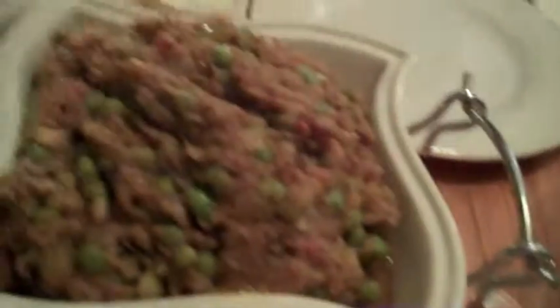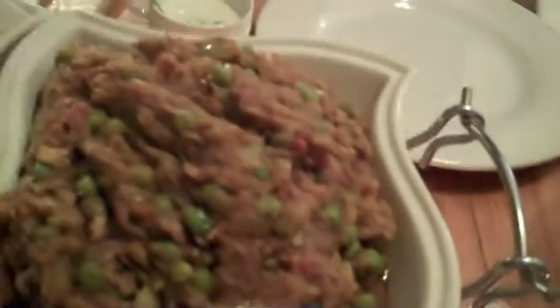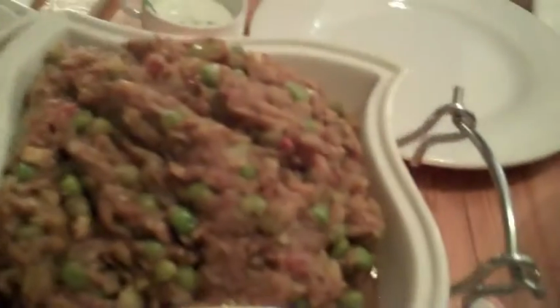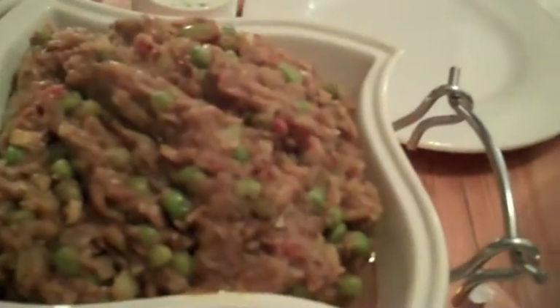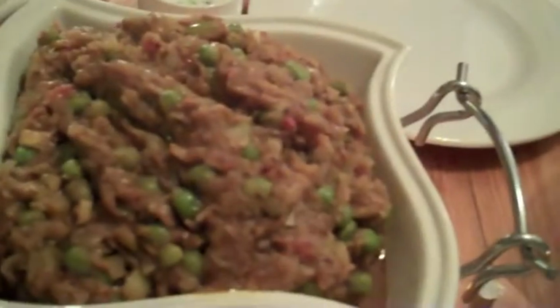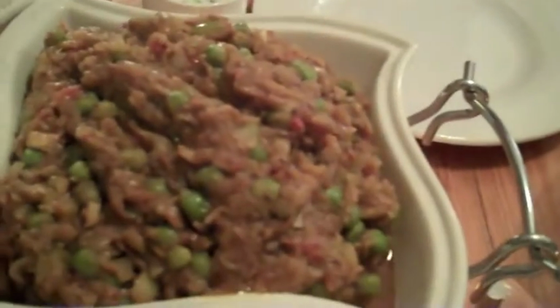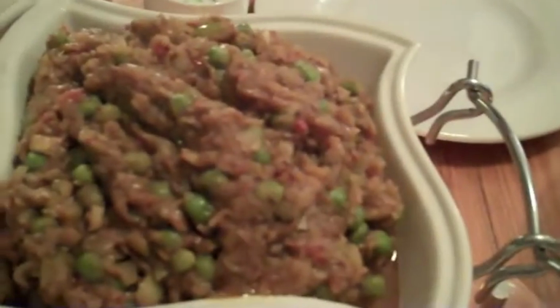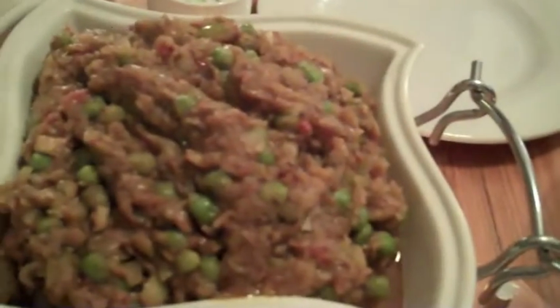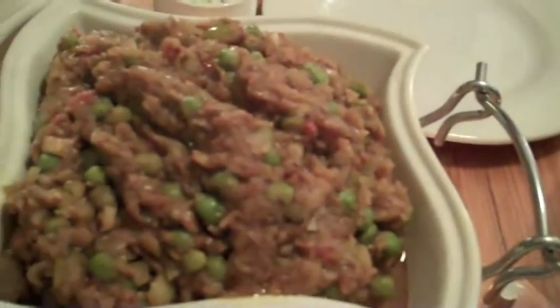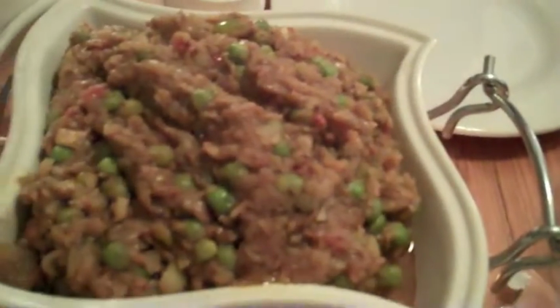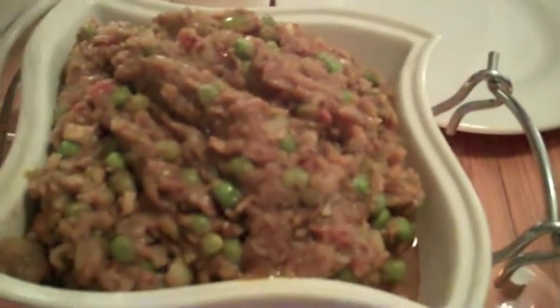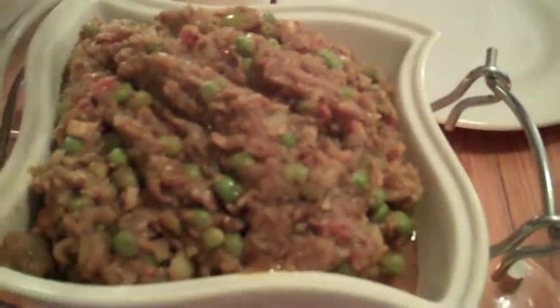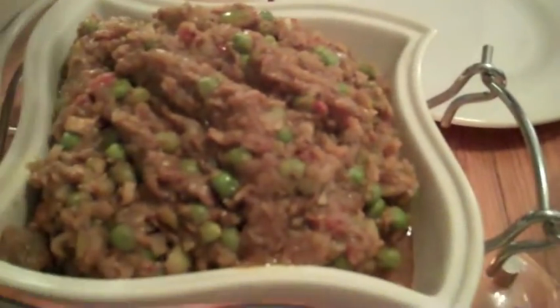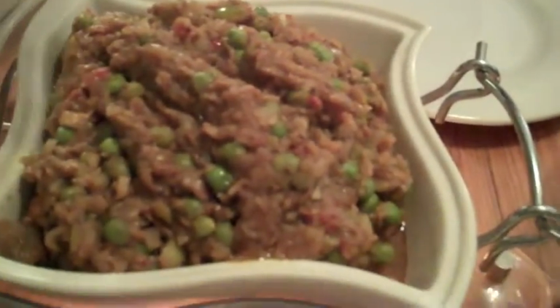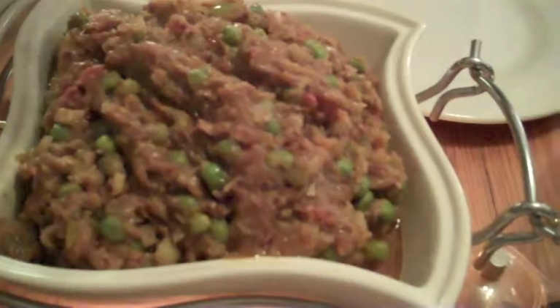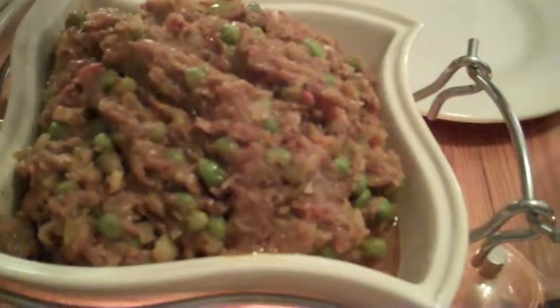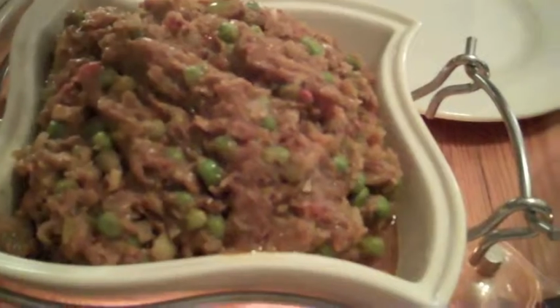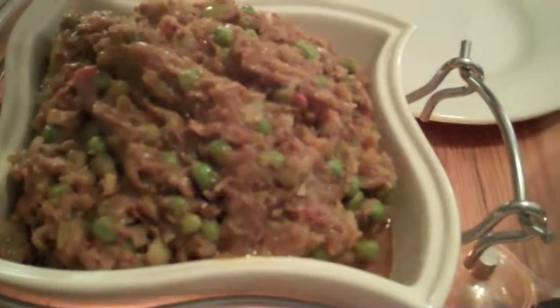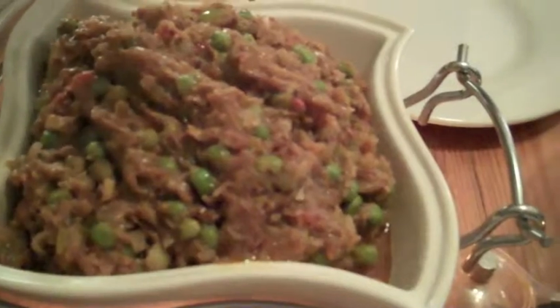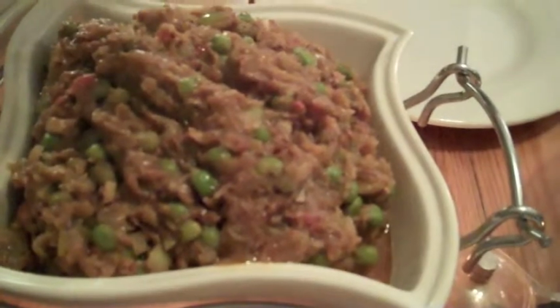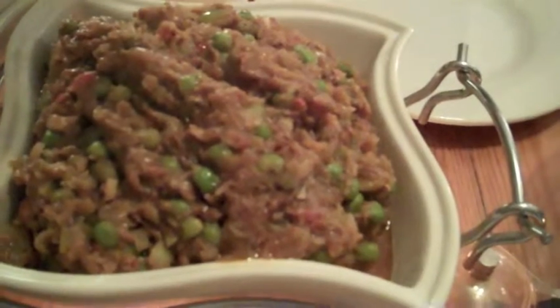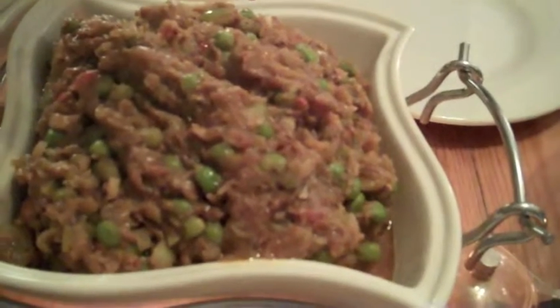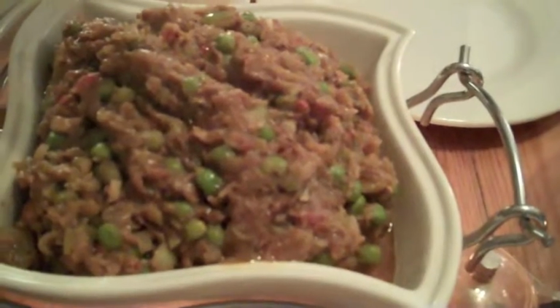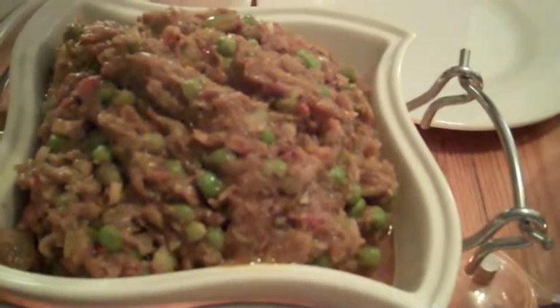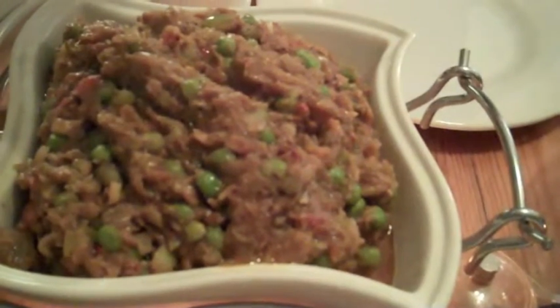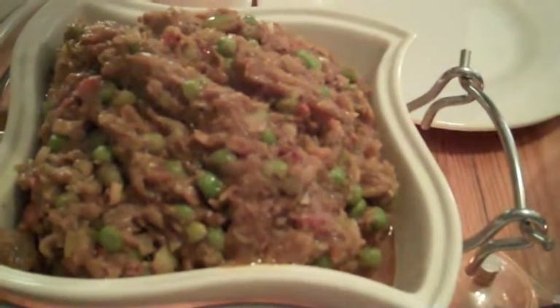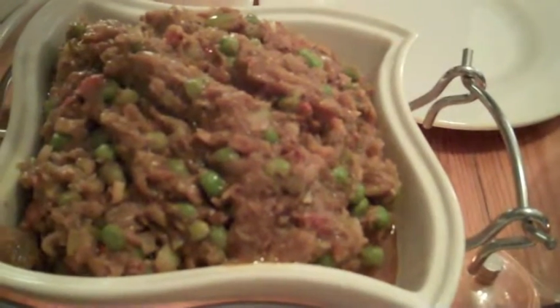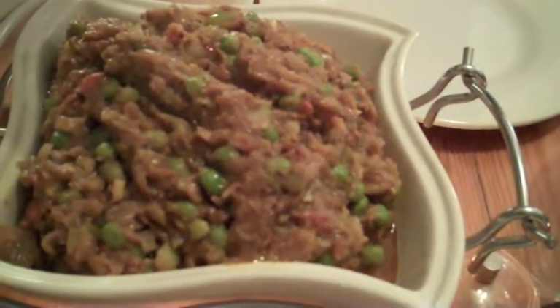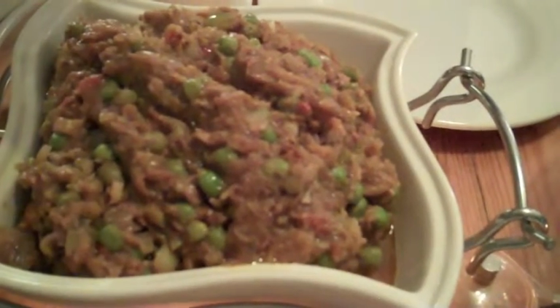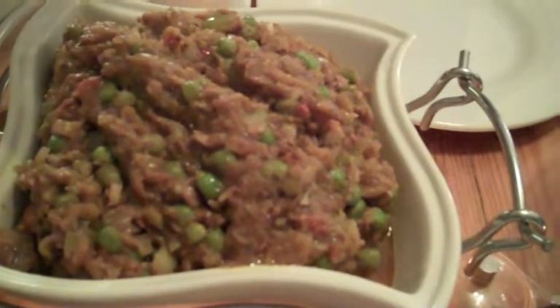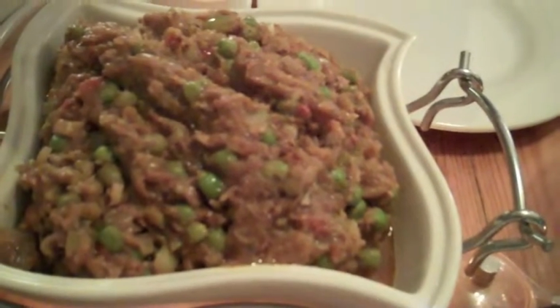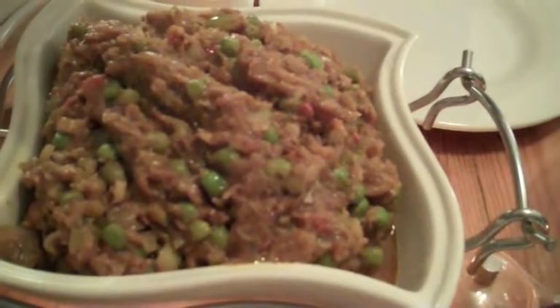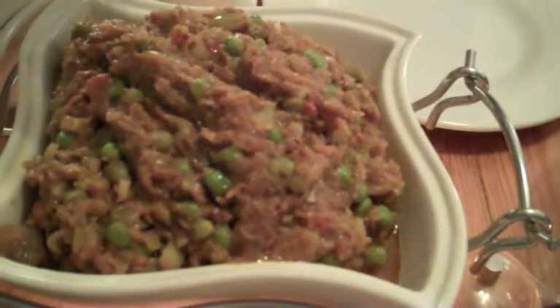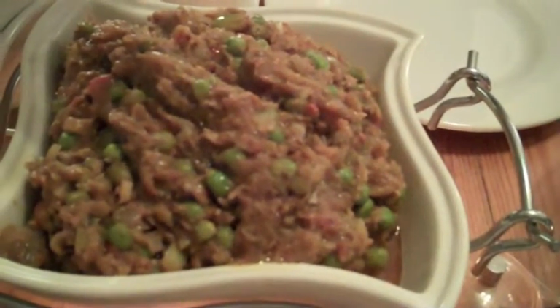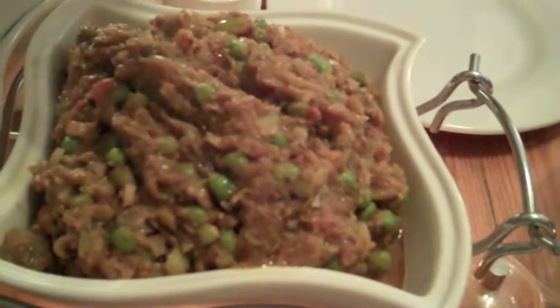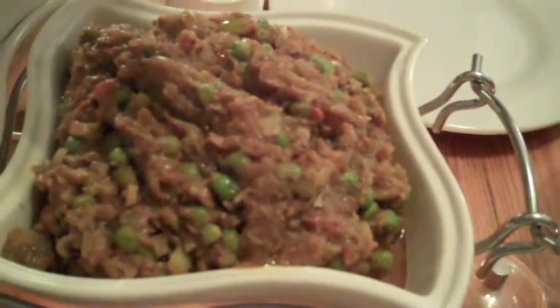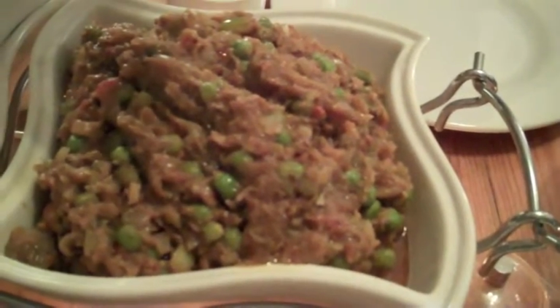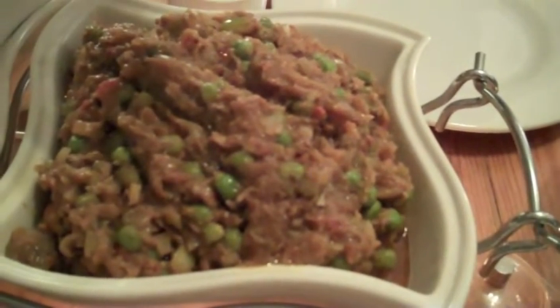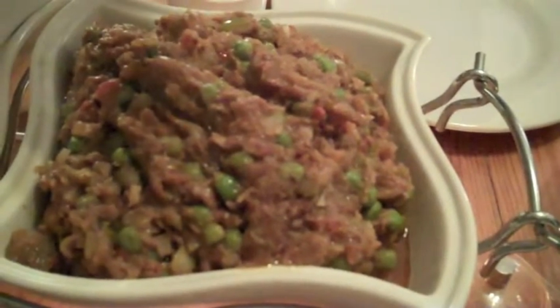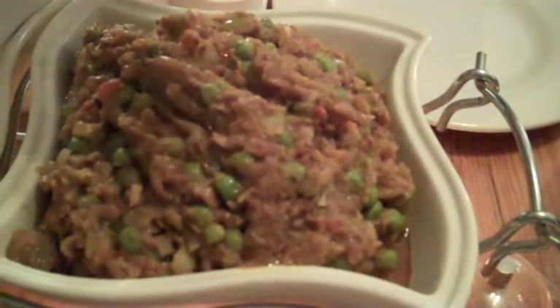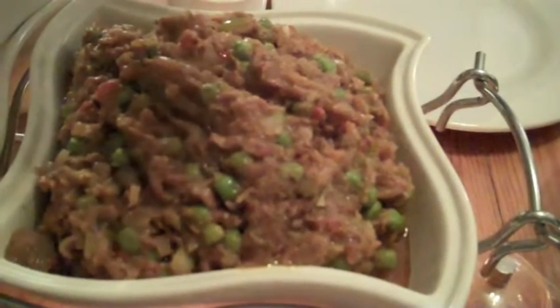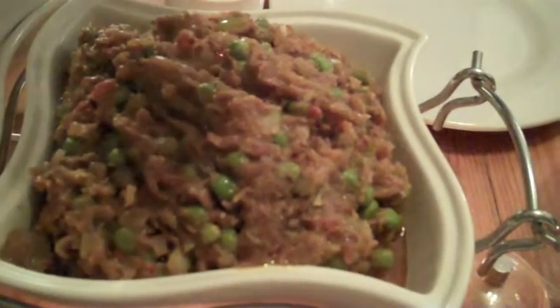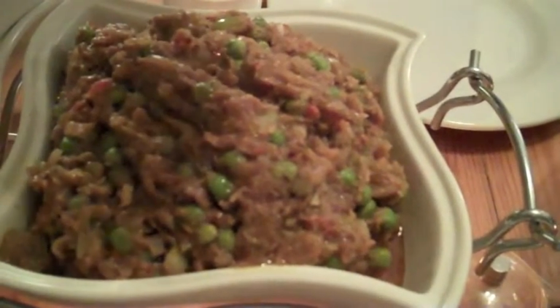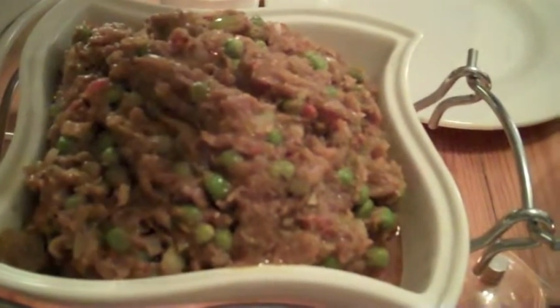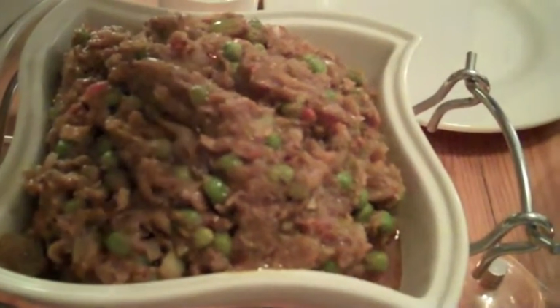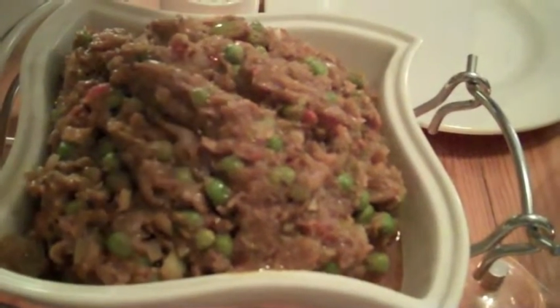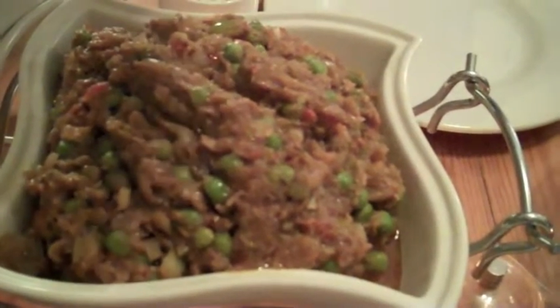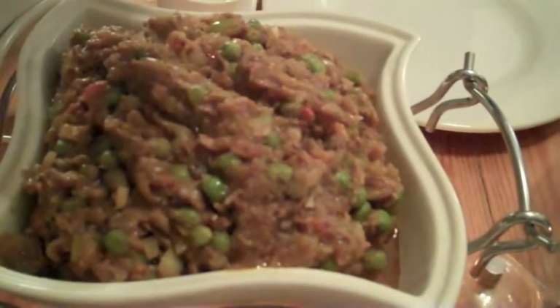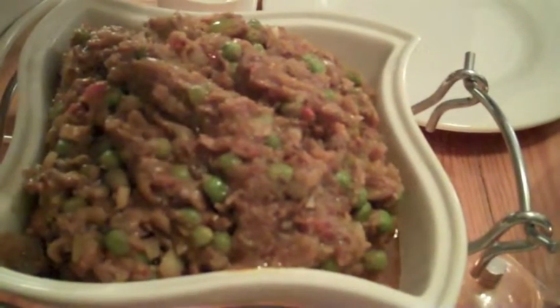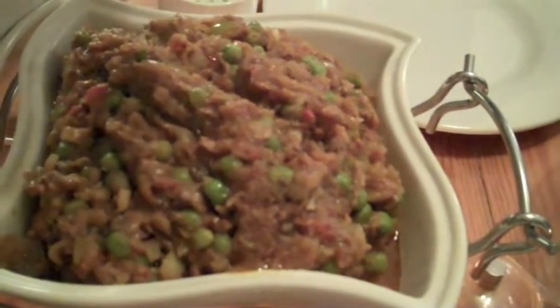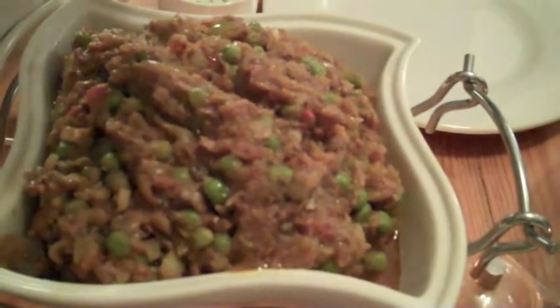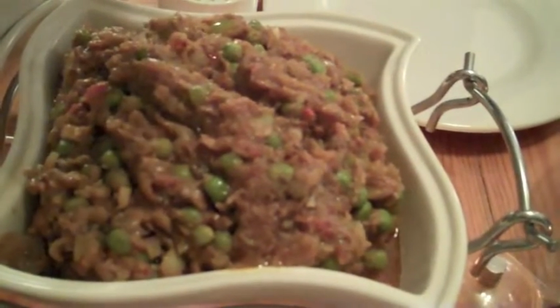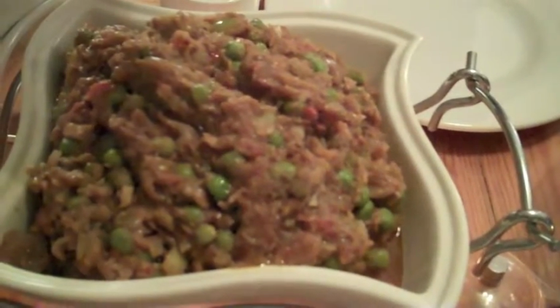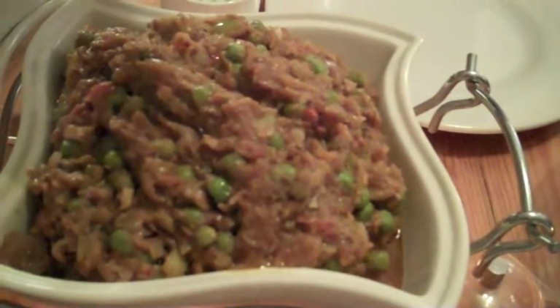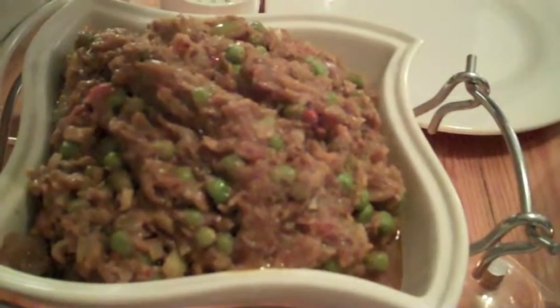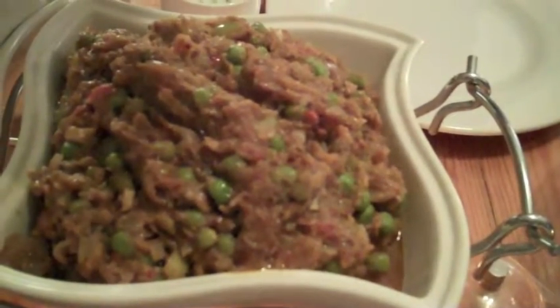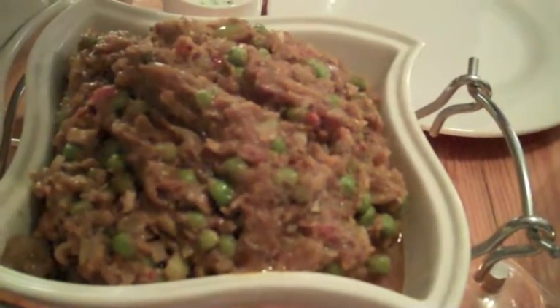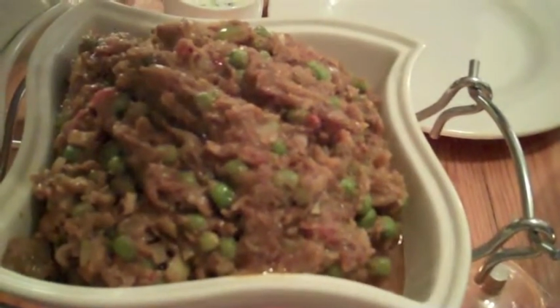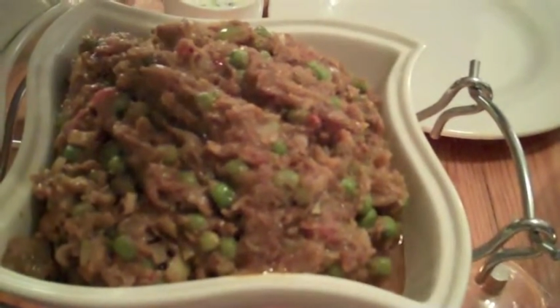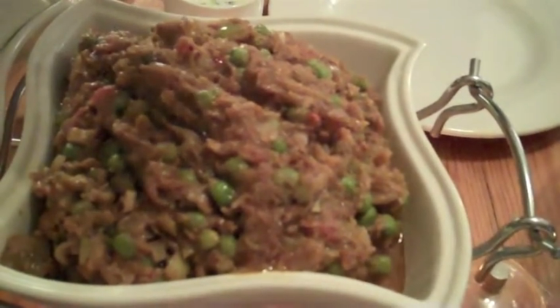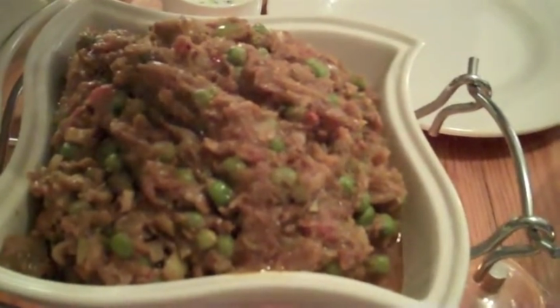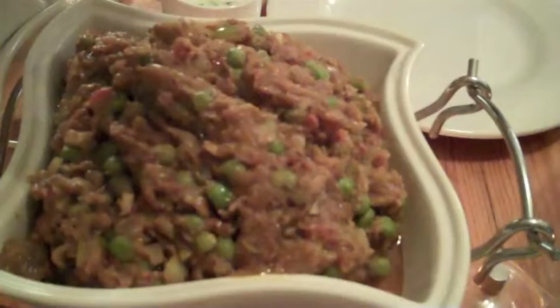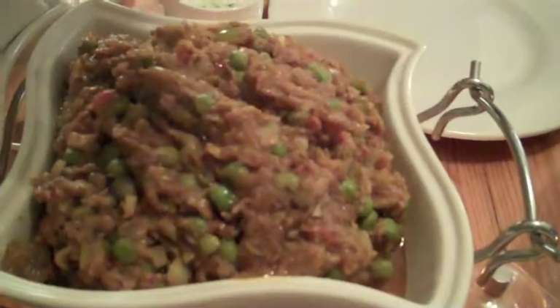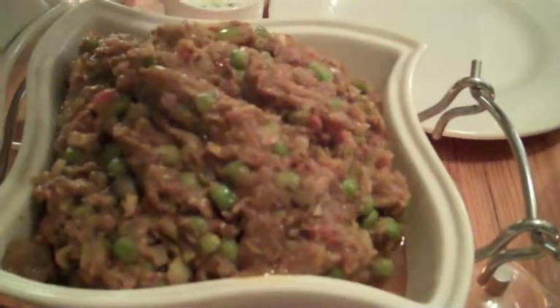That's baingan bharta, which is like squished-up eggplant with tomatoes, onions, olive oil, and peas.